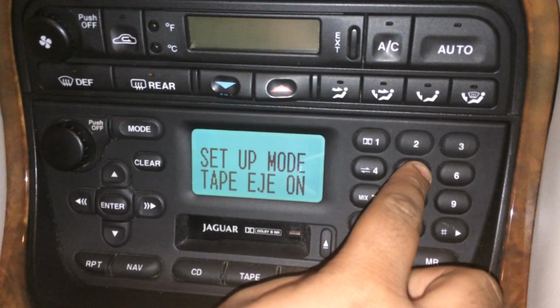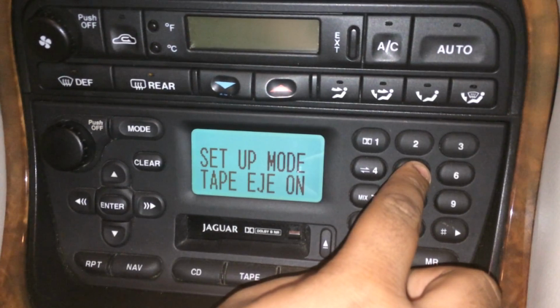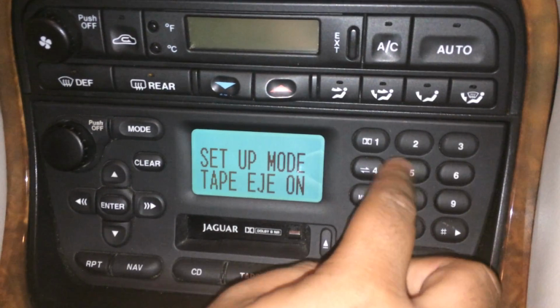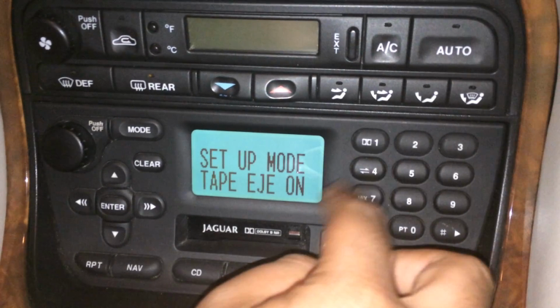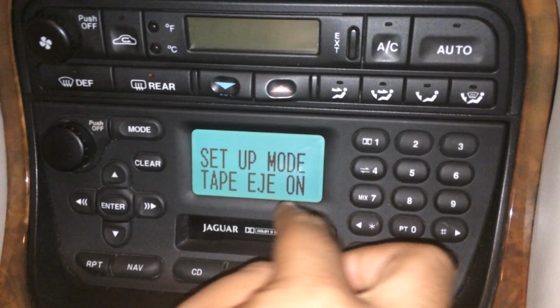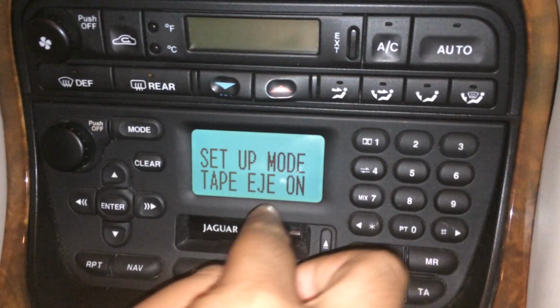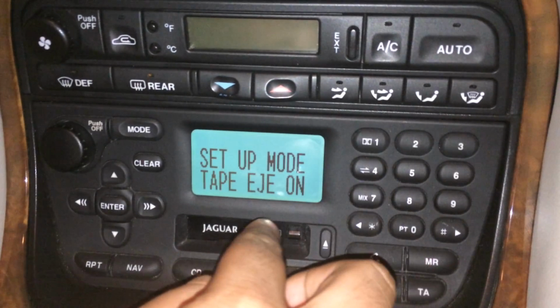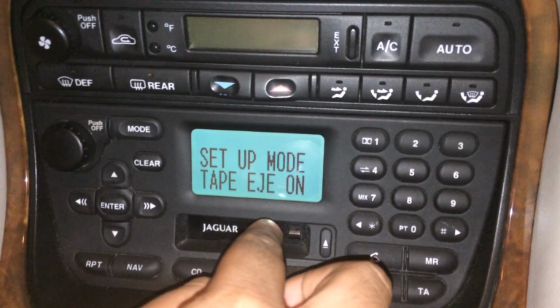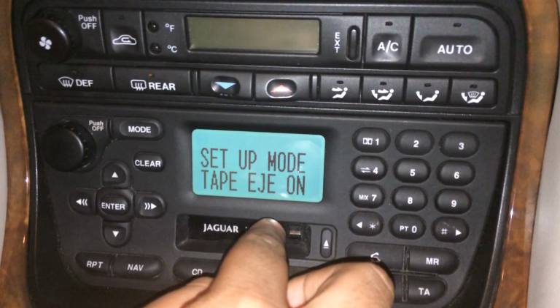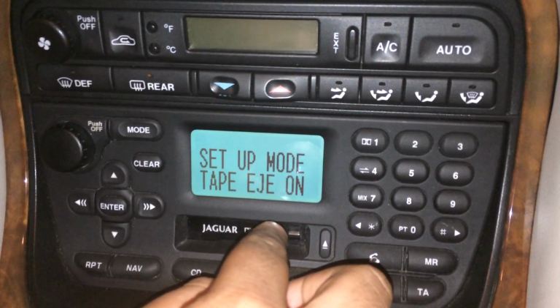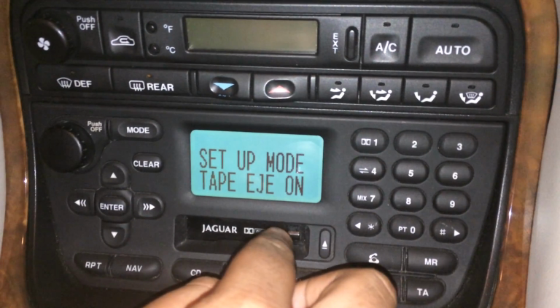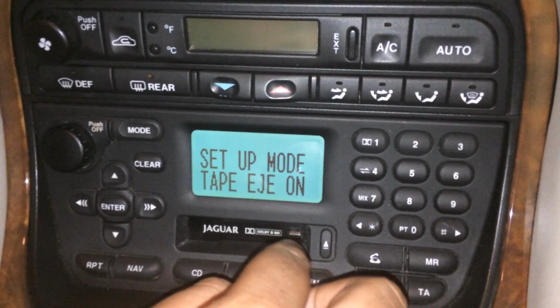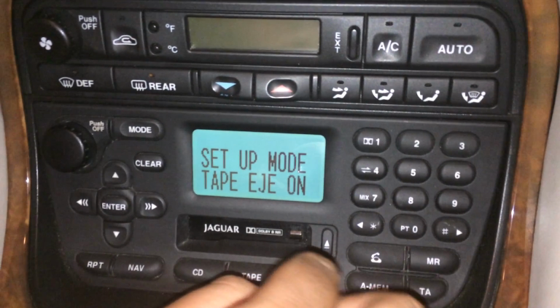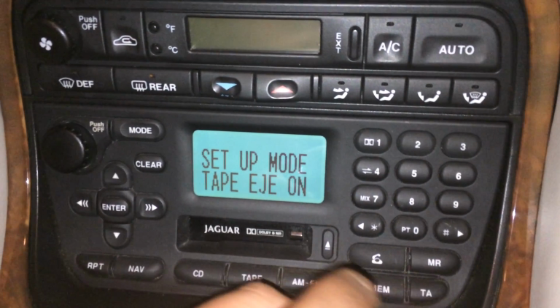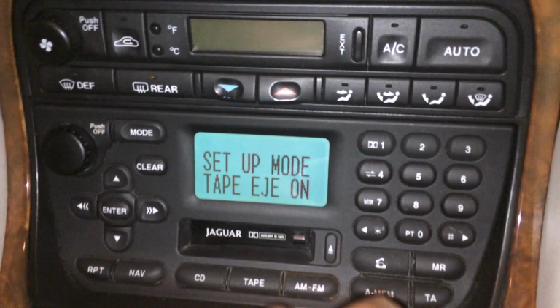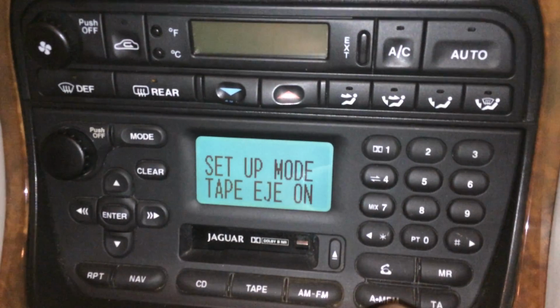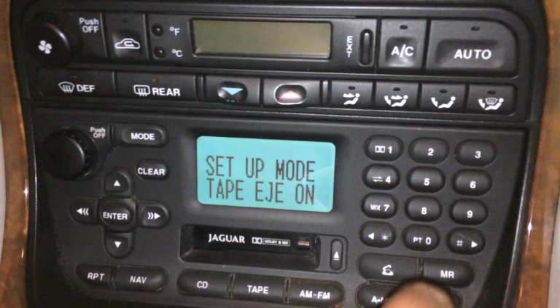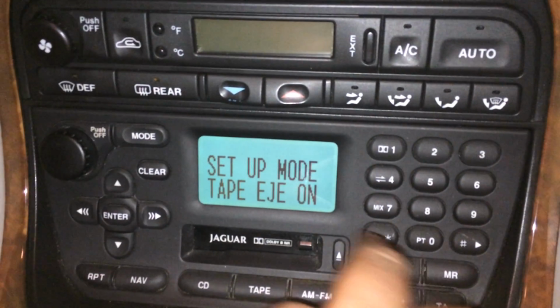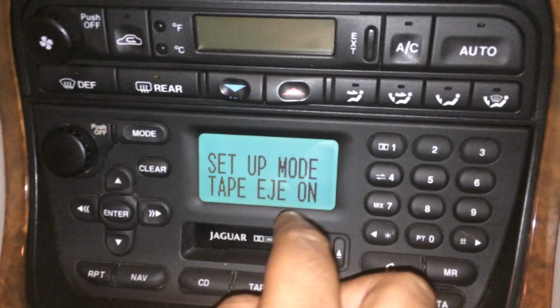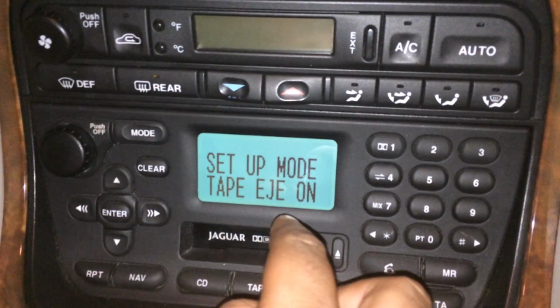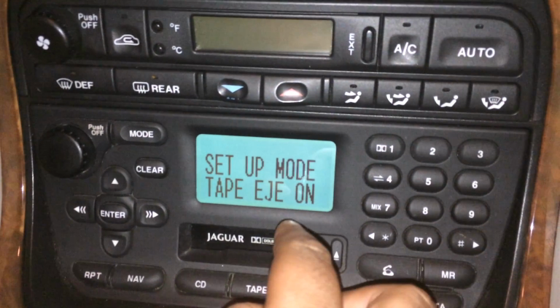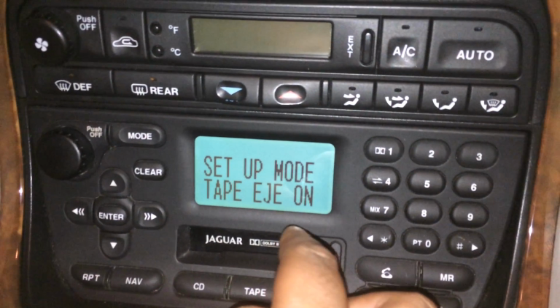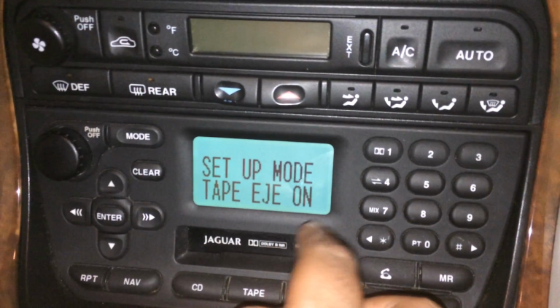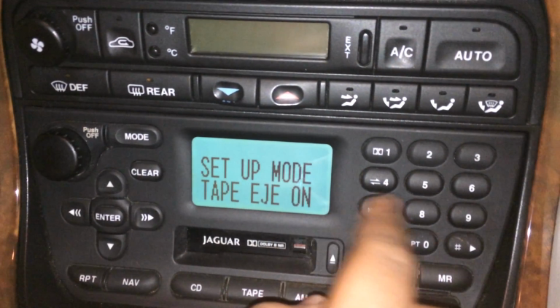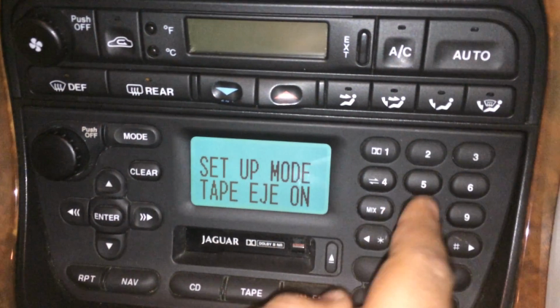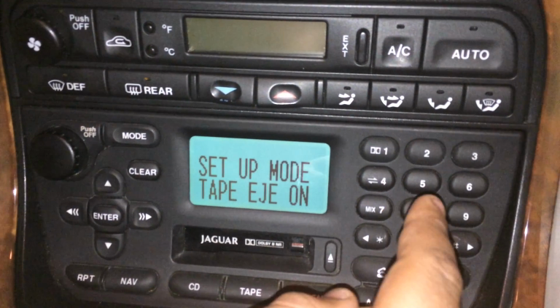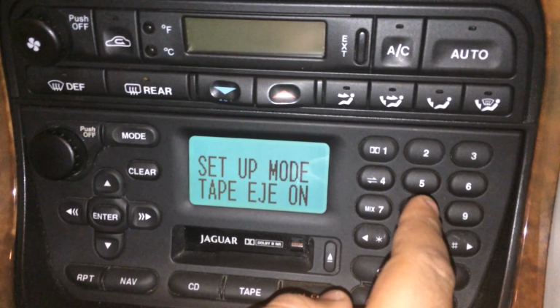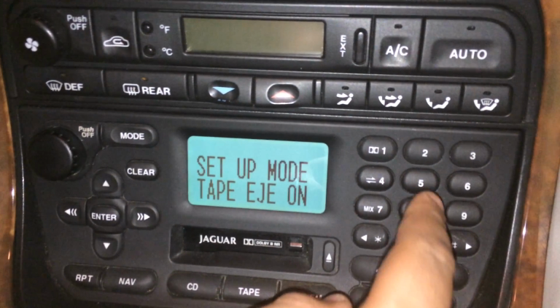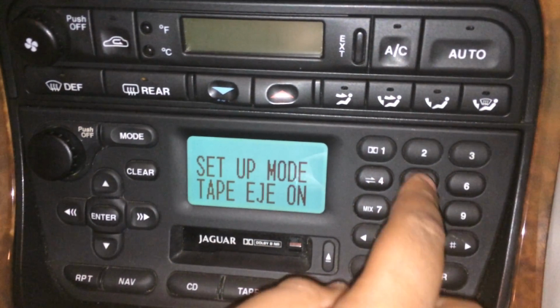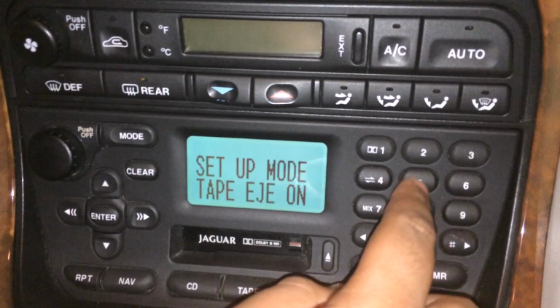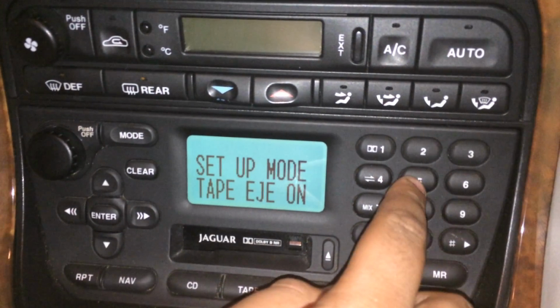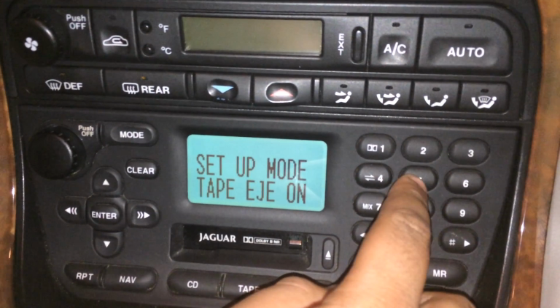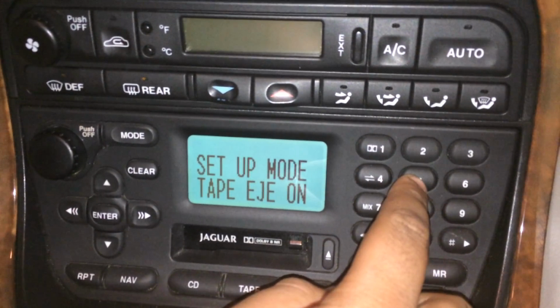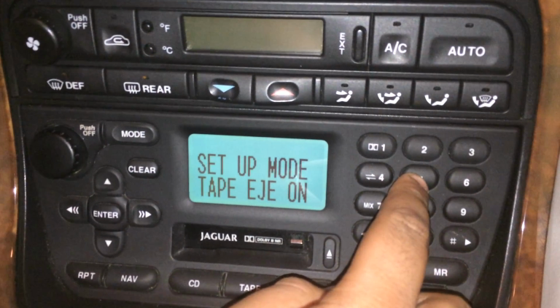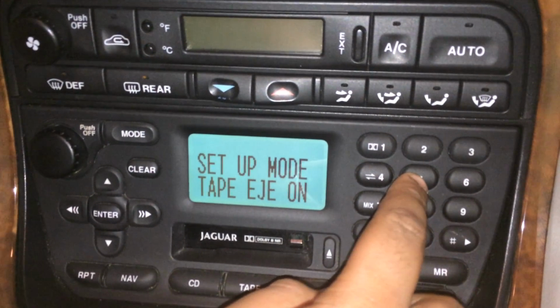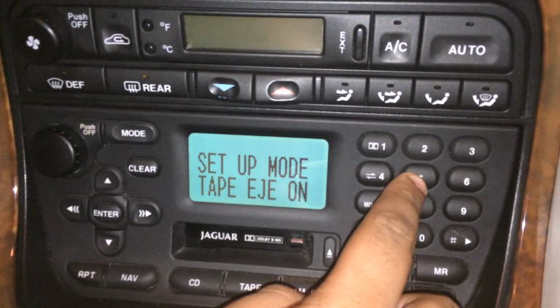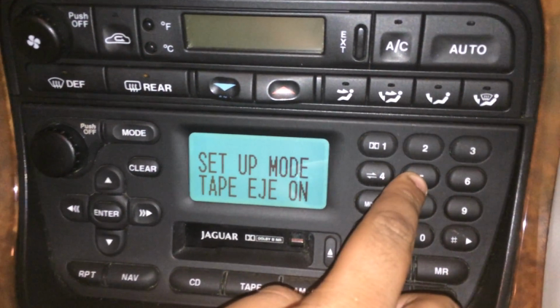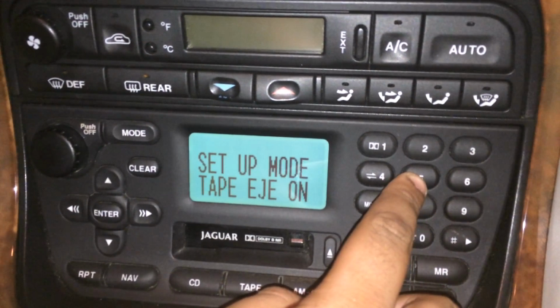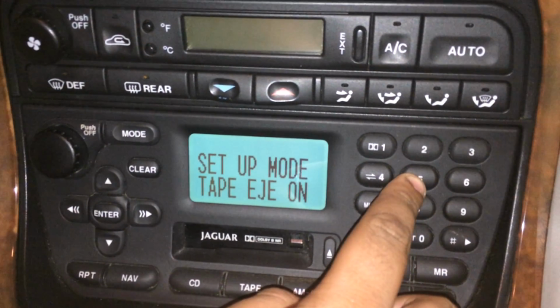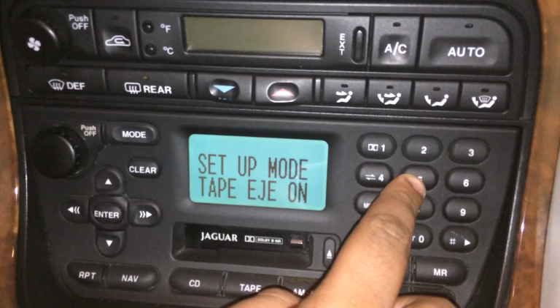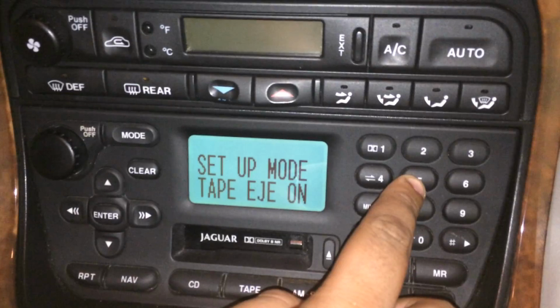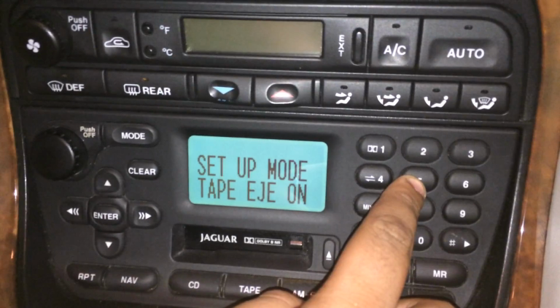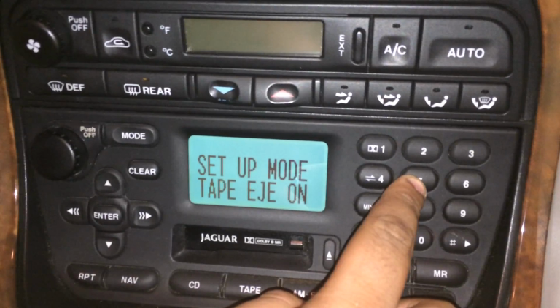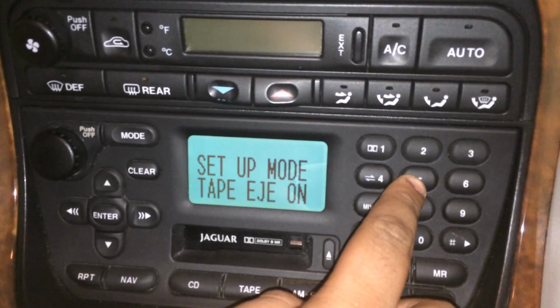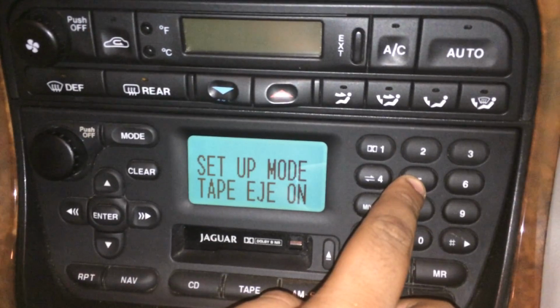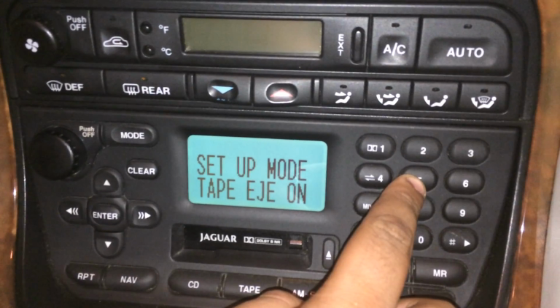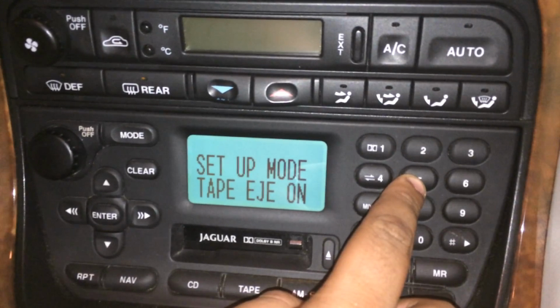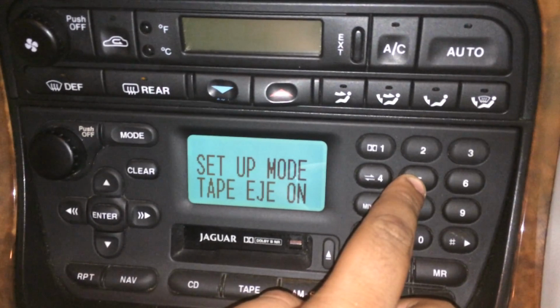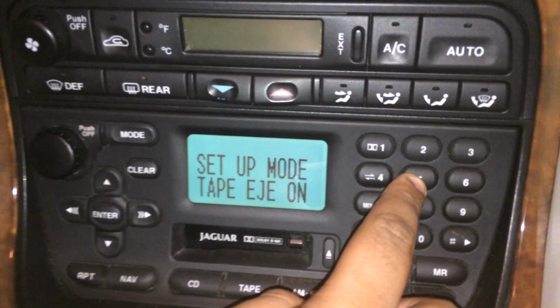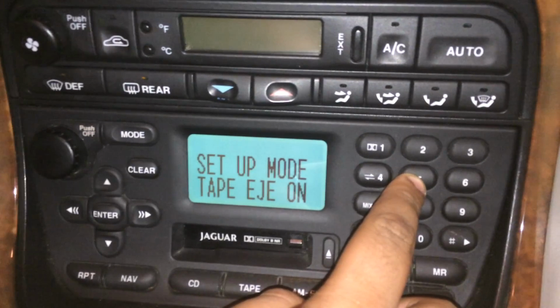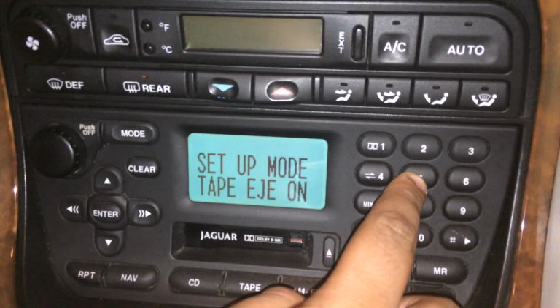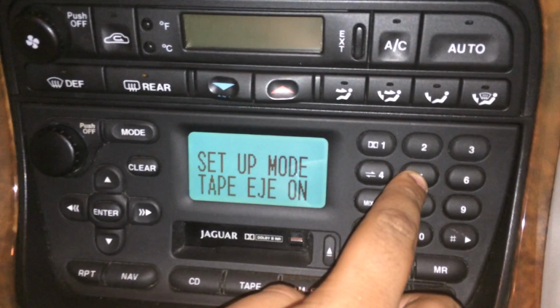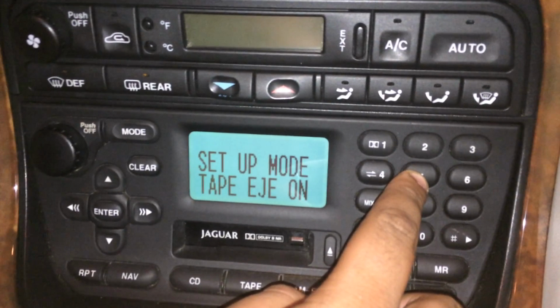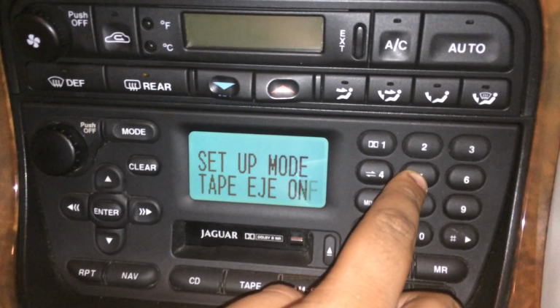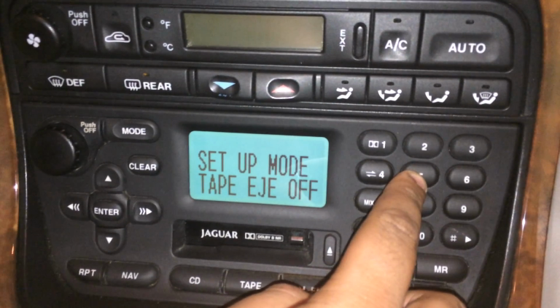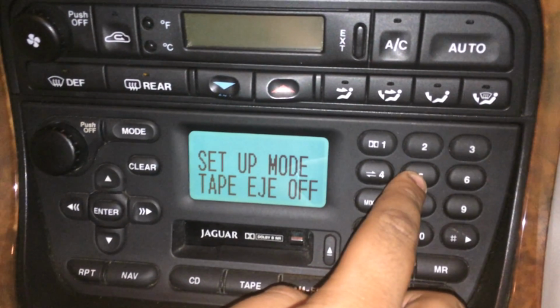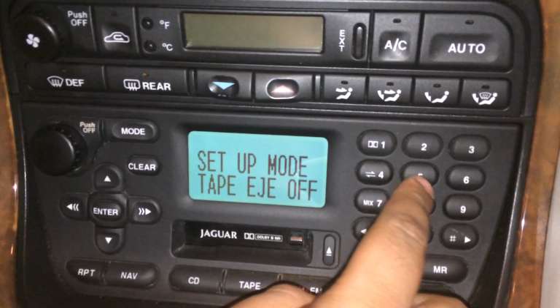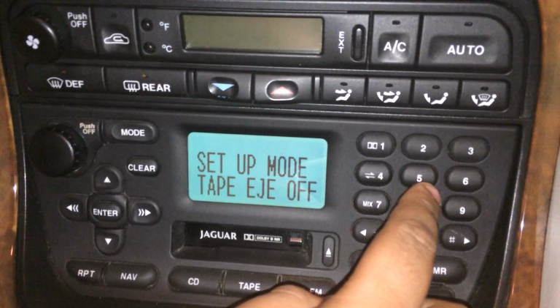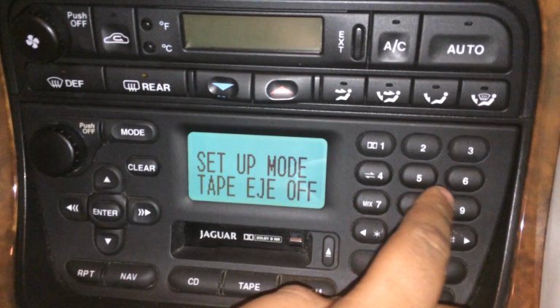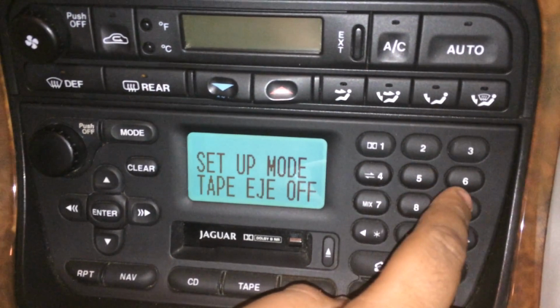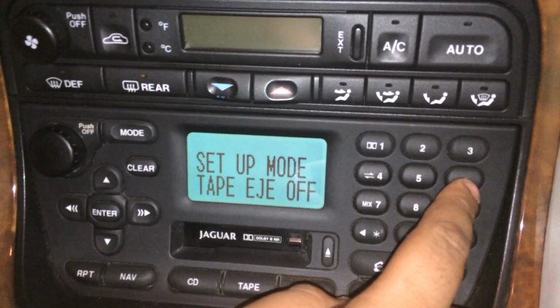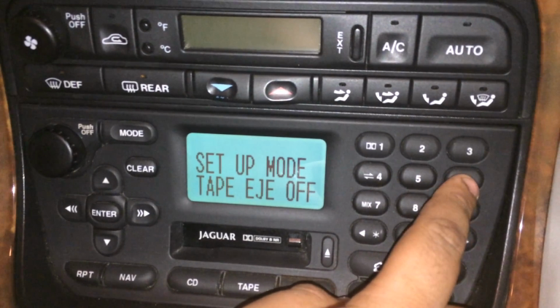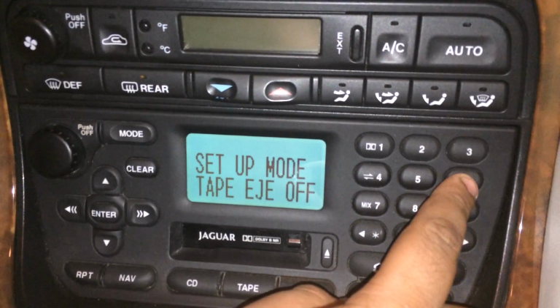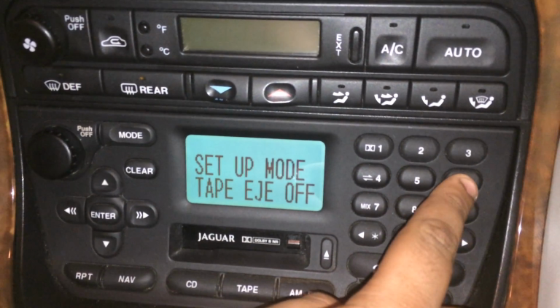The fifth one is the tape injection. This is the one I want to turn off, because every time I put the ignition off, the tape comes out. Leave that off.